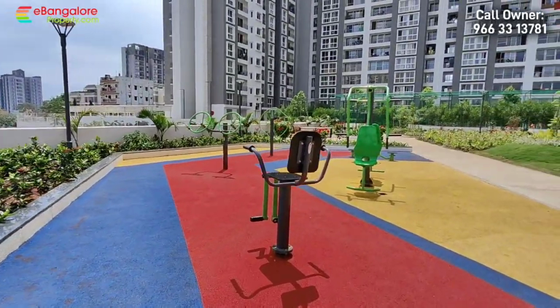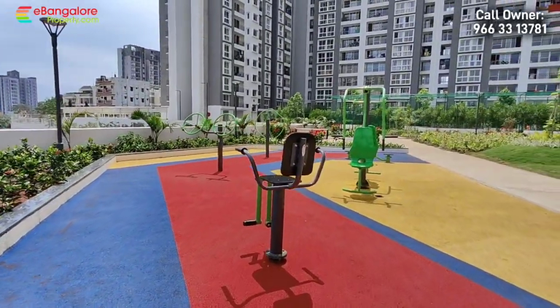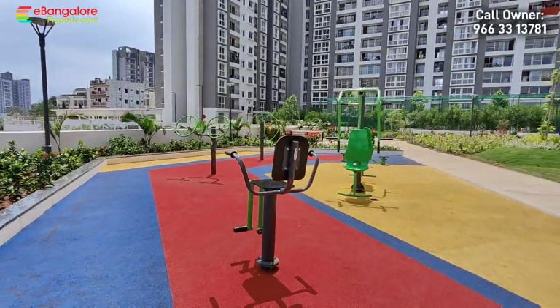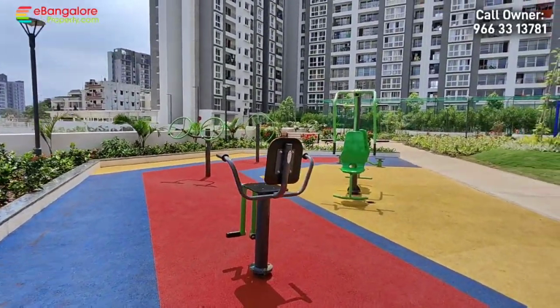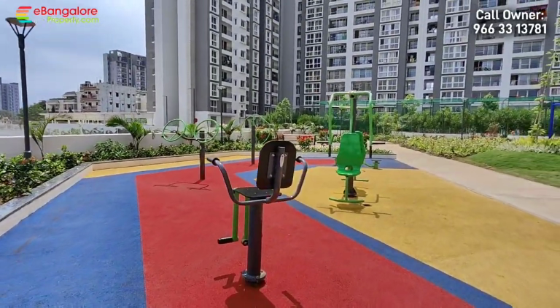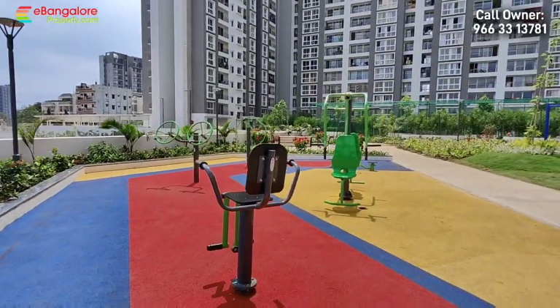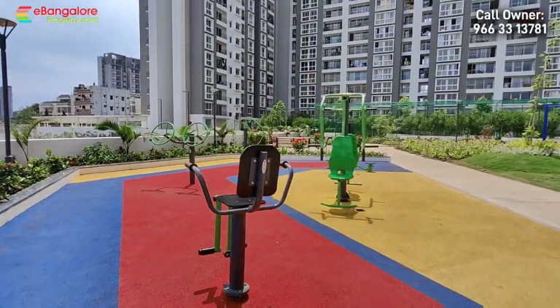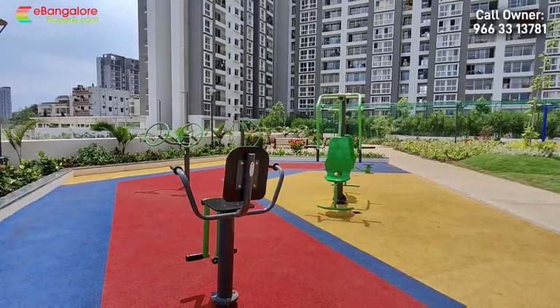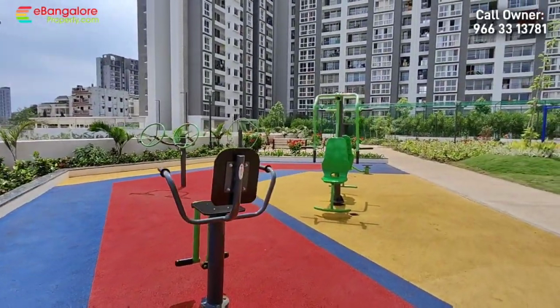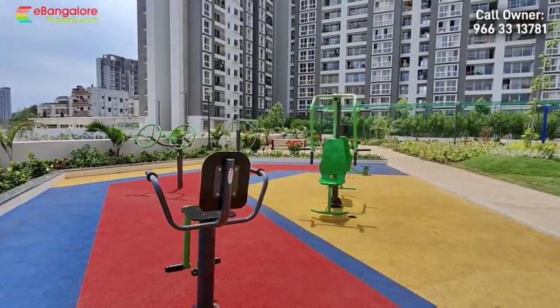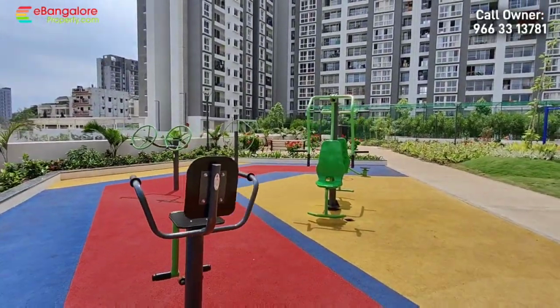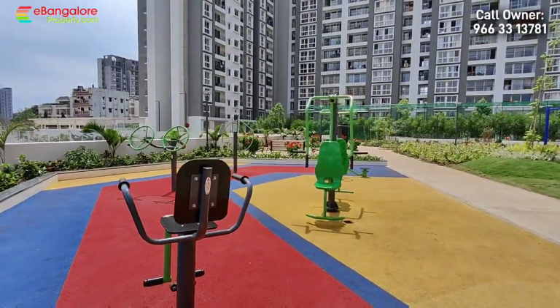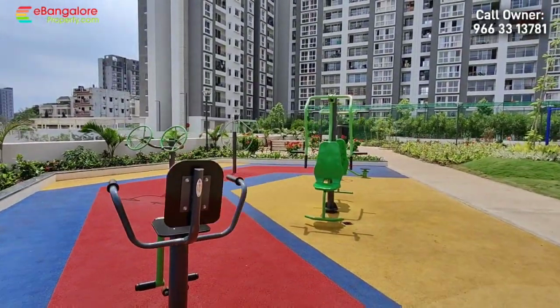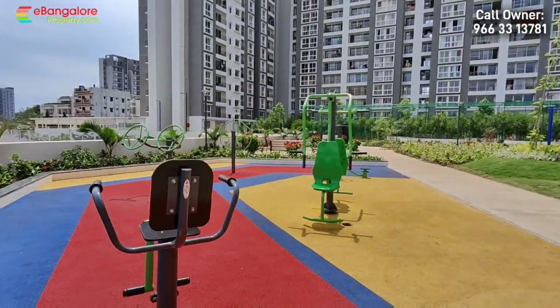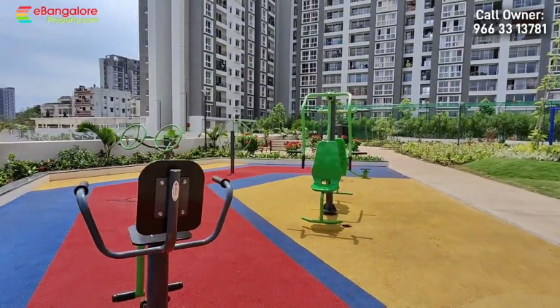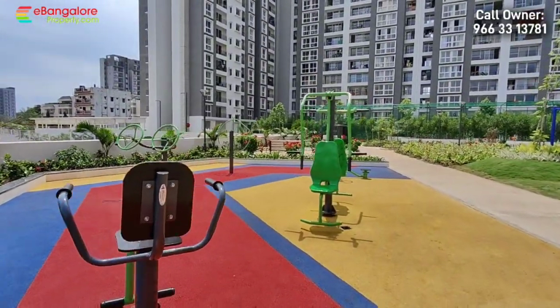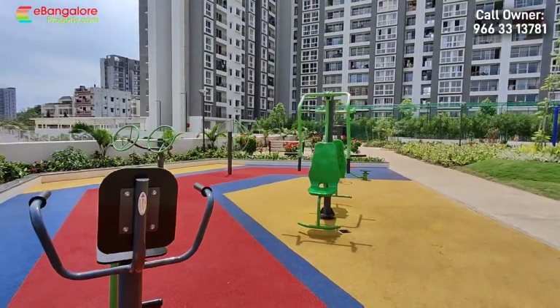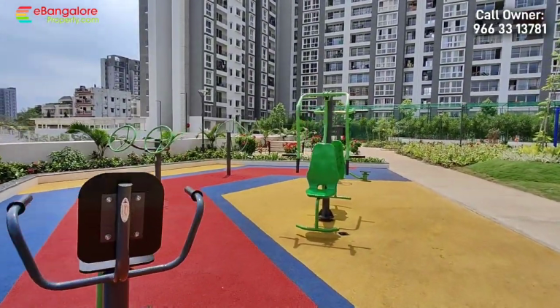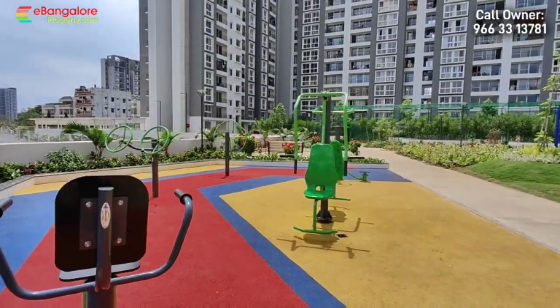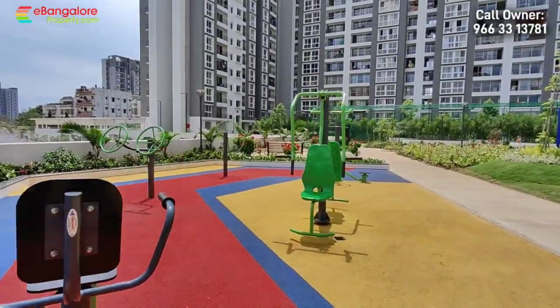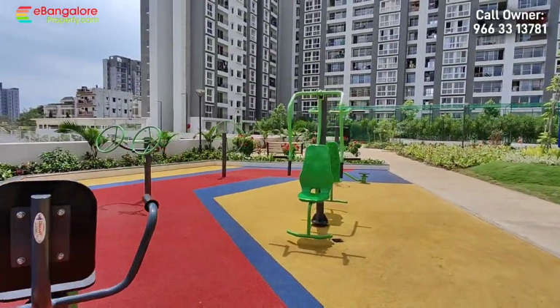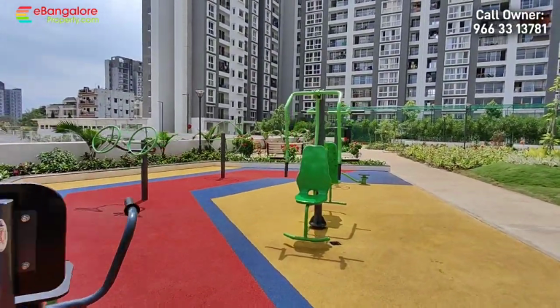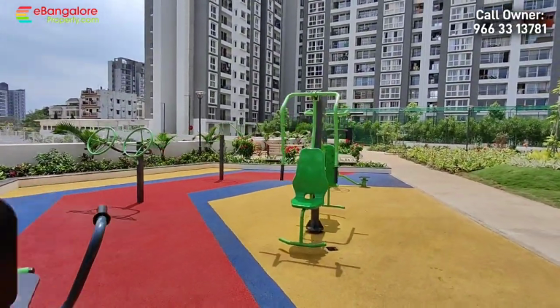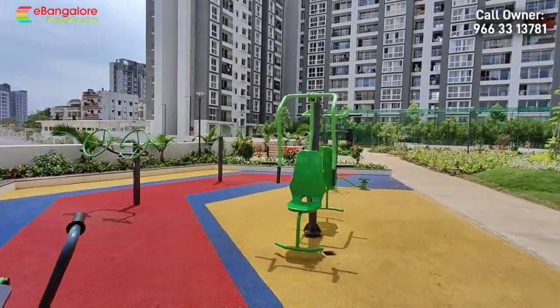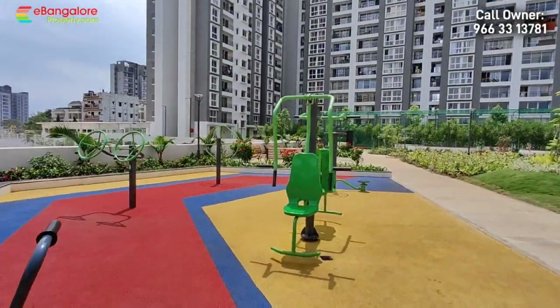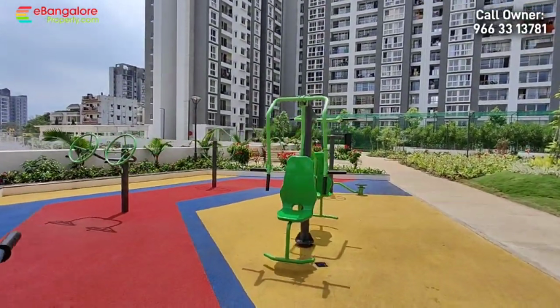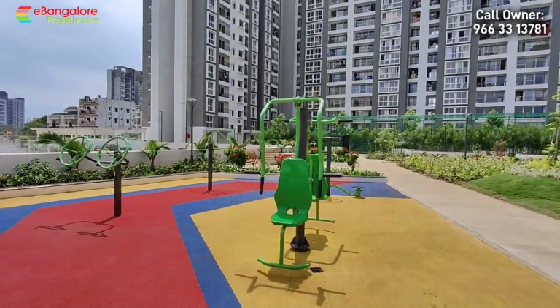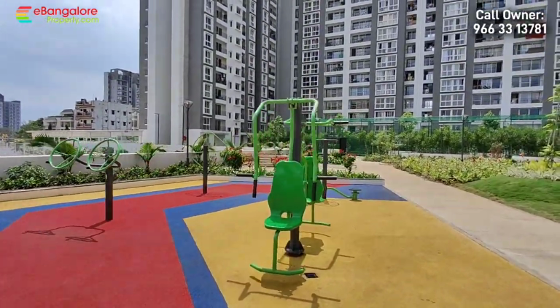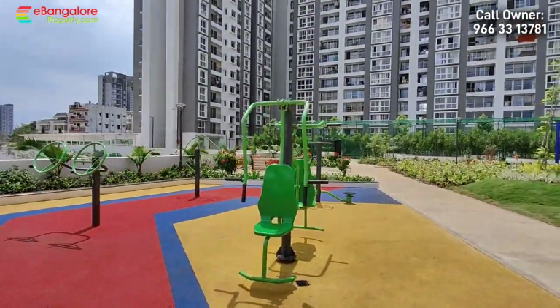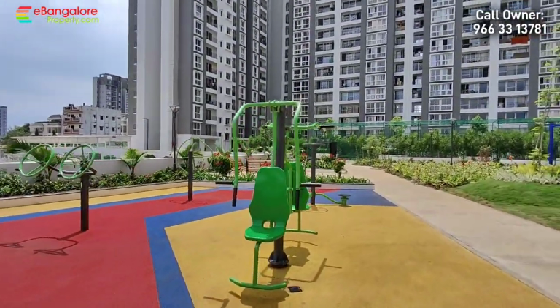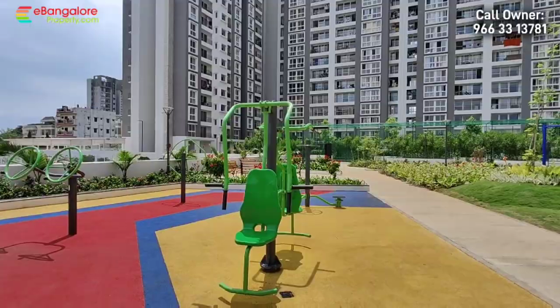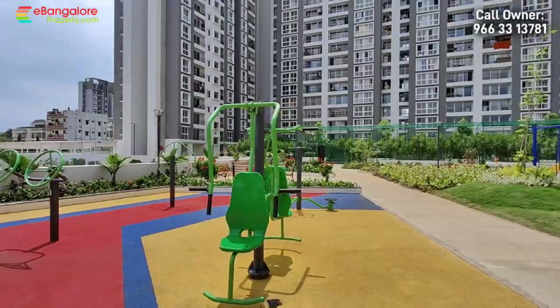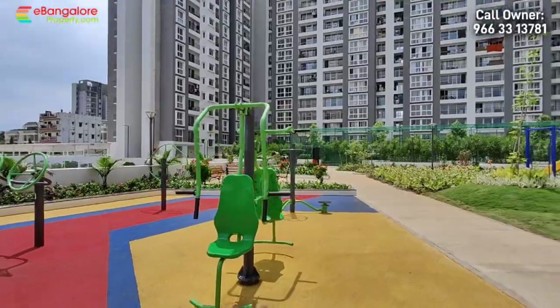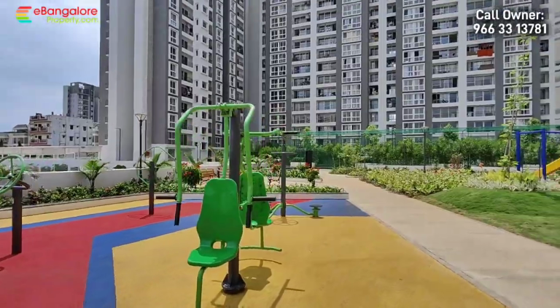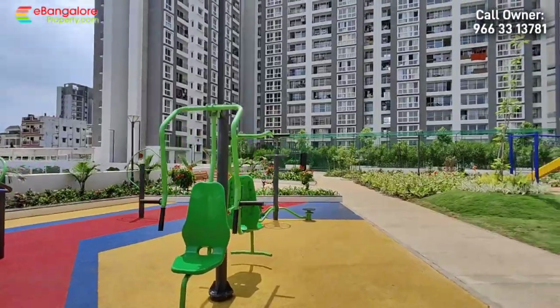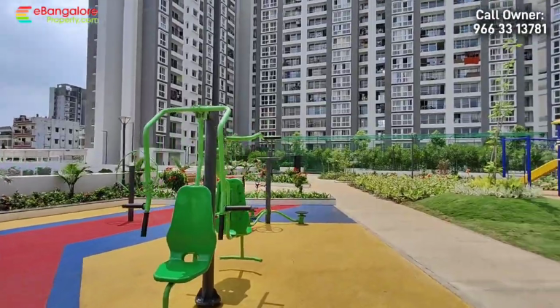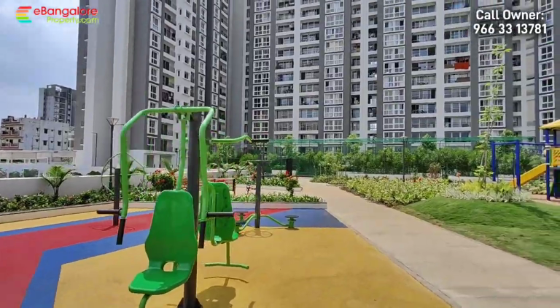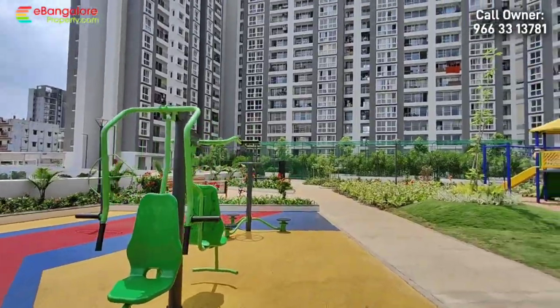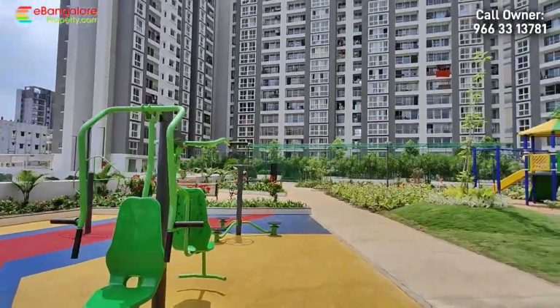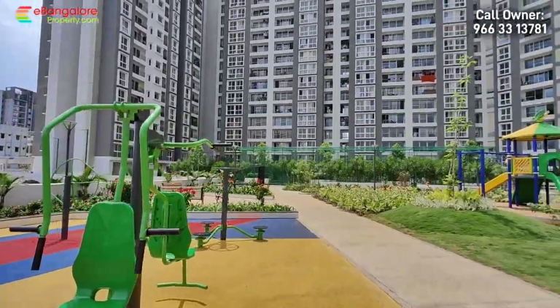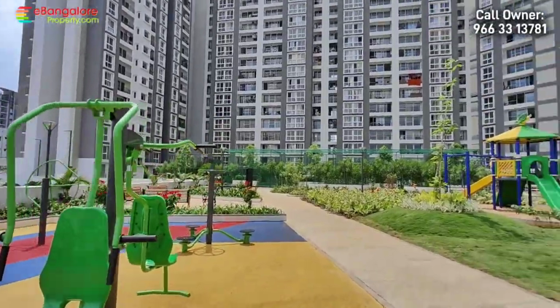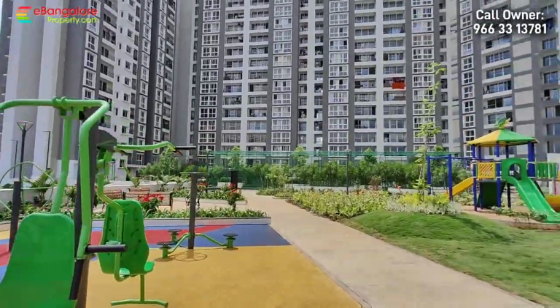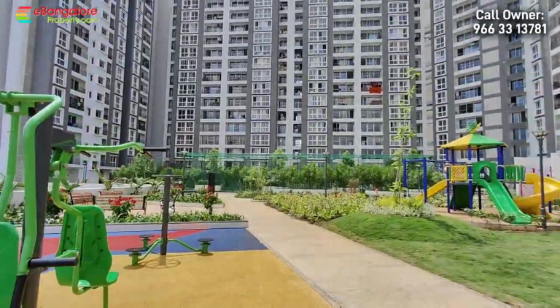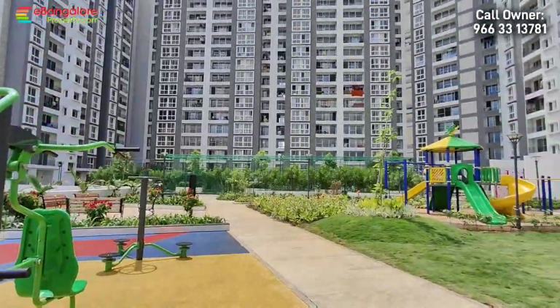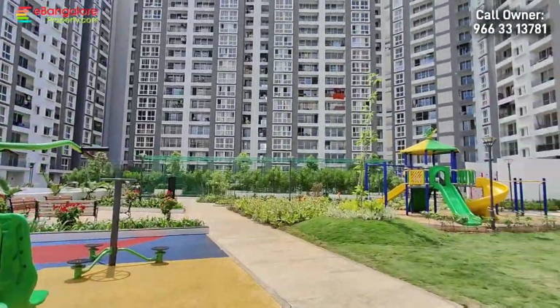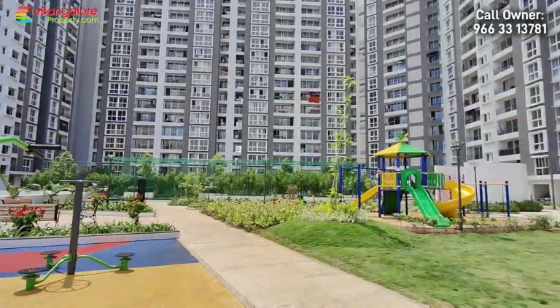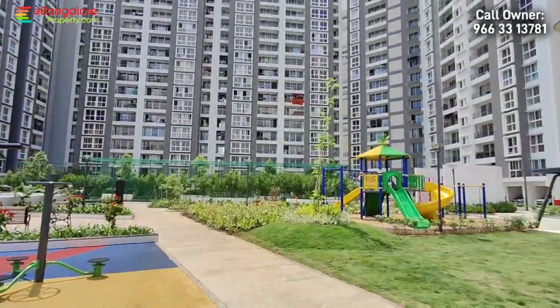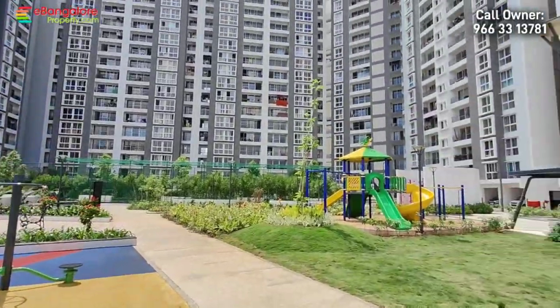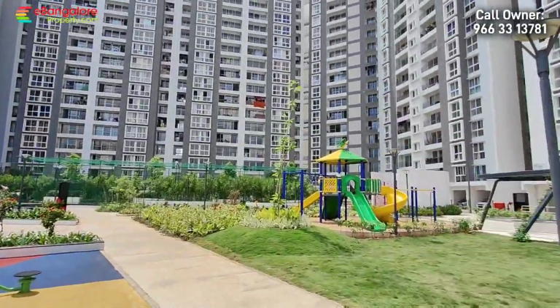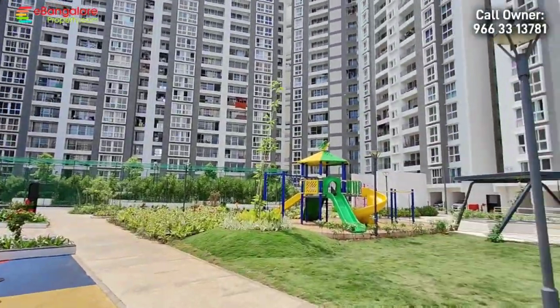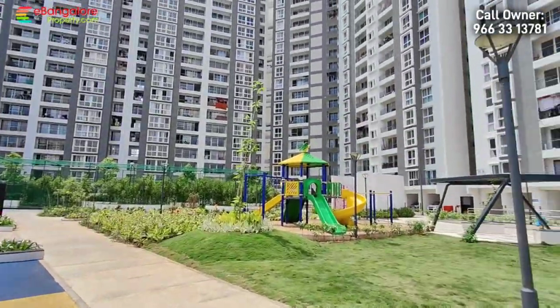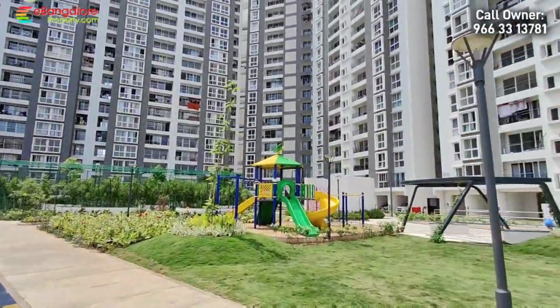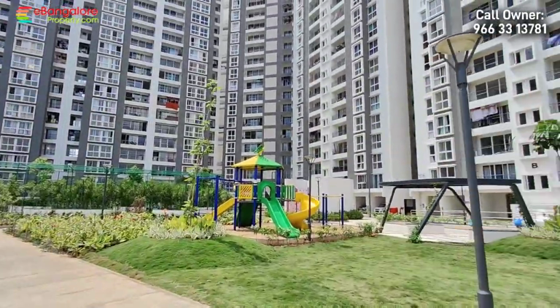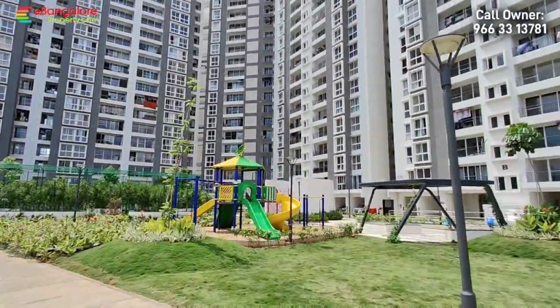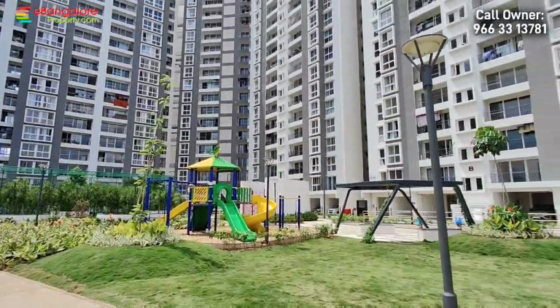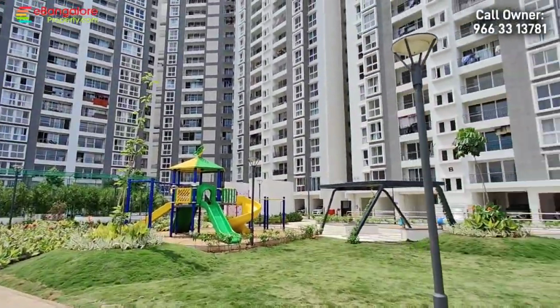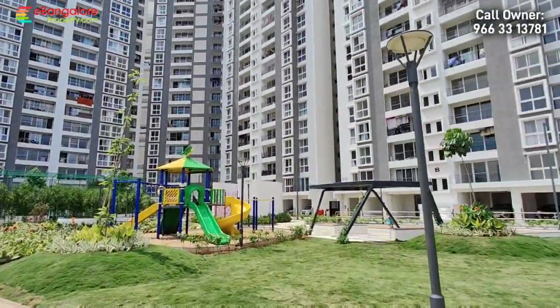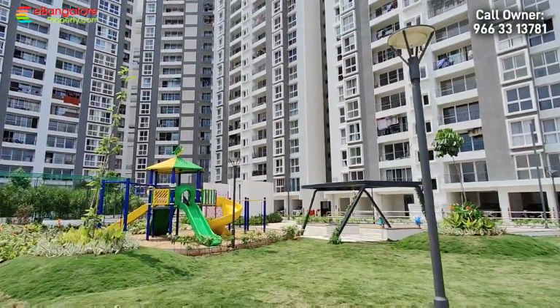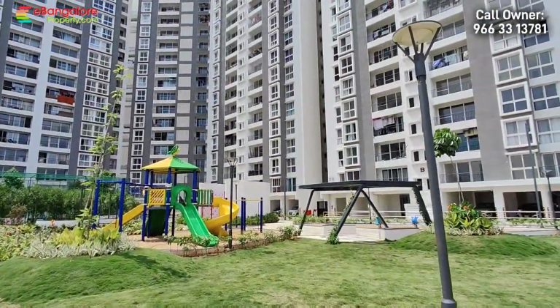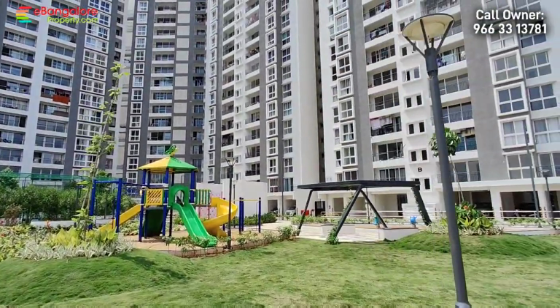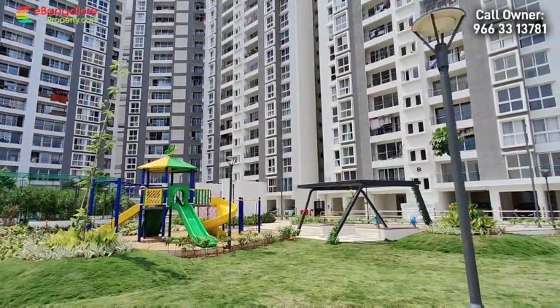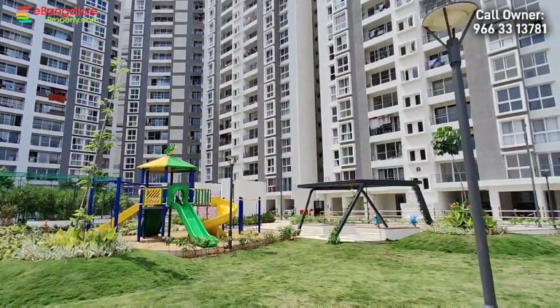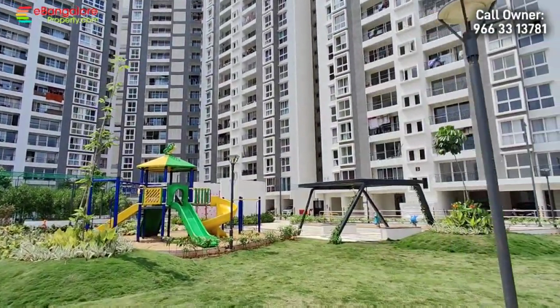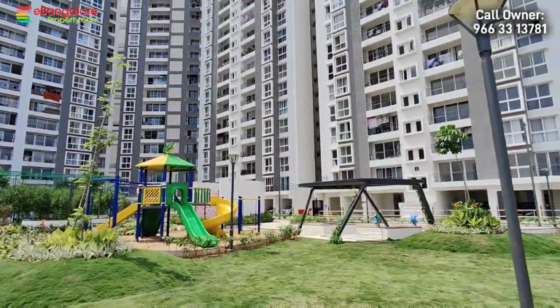This is the open gym. Jacuzzi, kids pool, swimming pool, and play area are here.